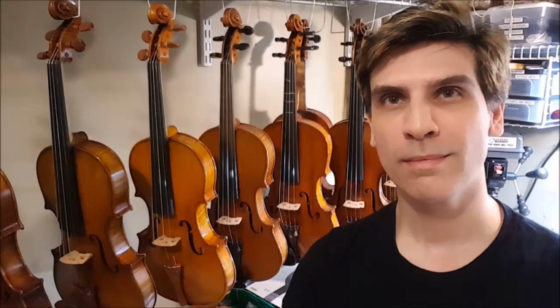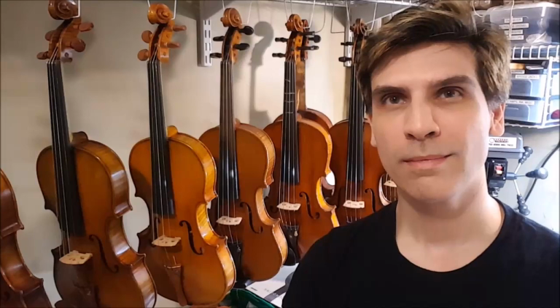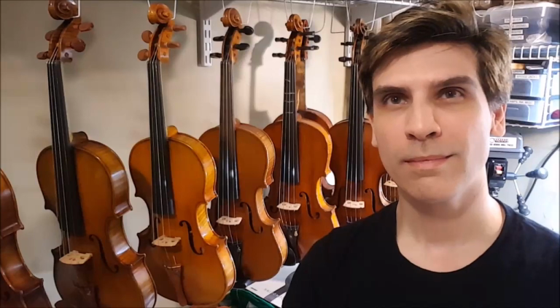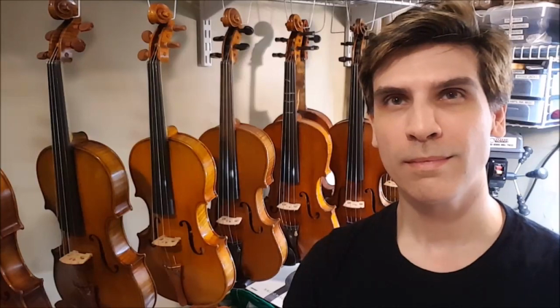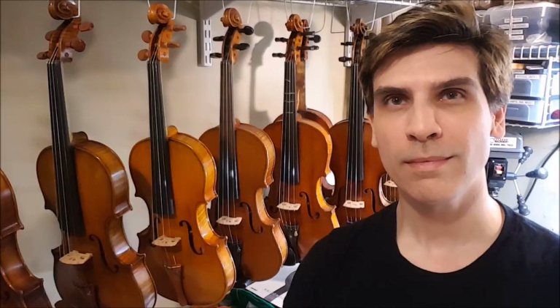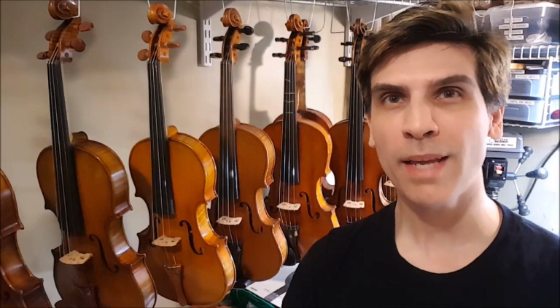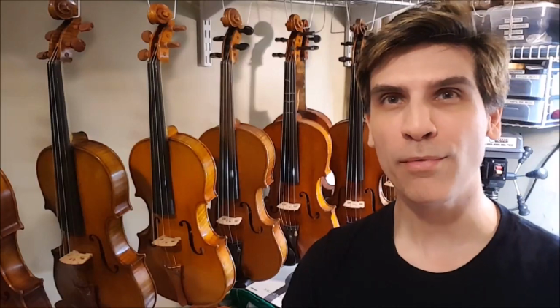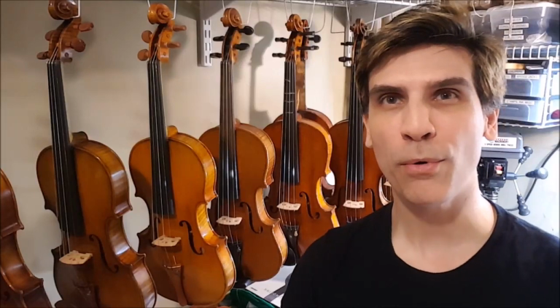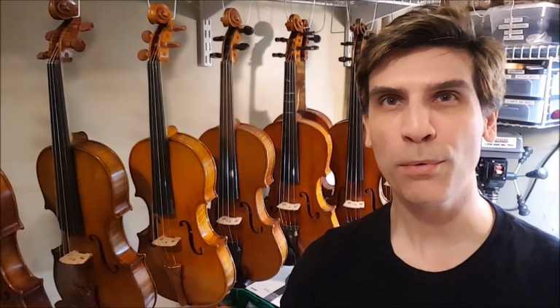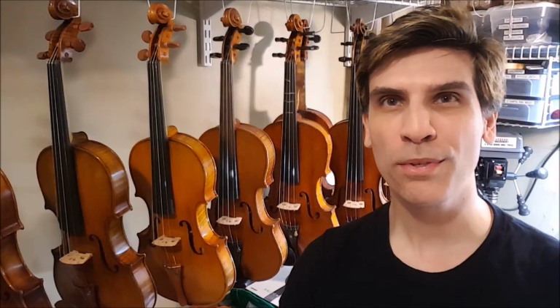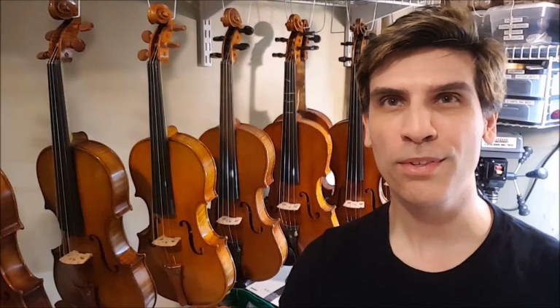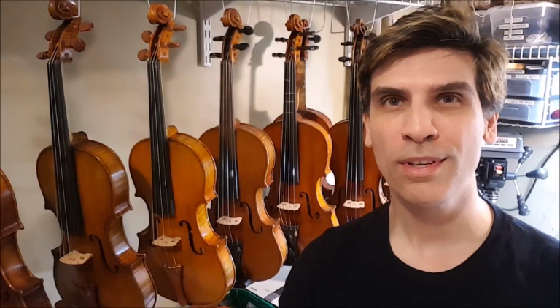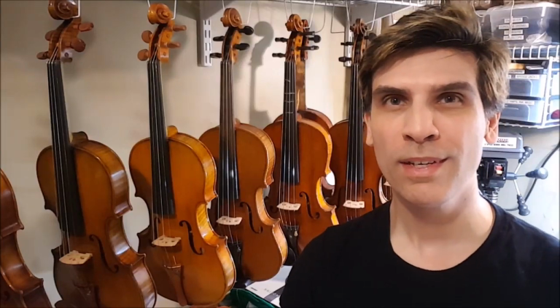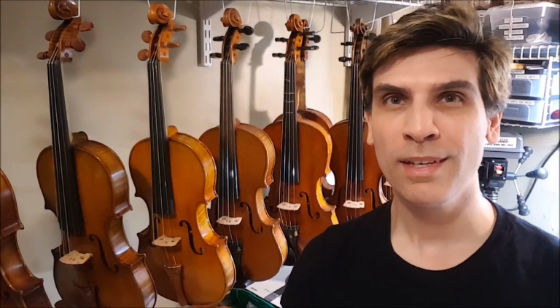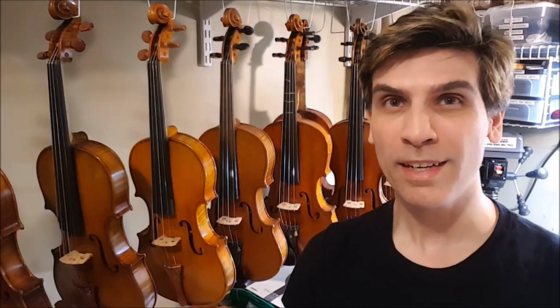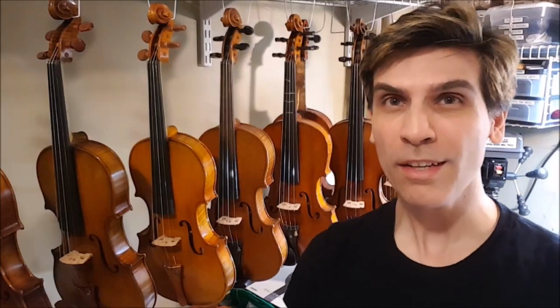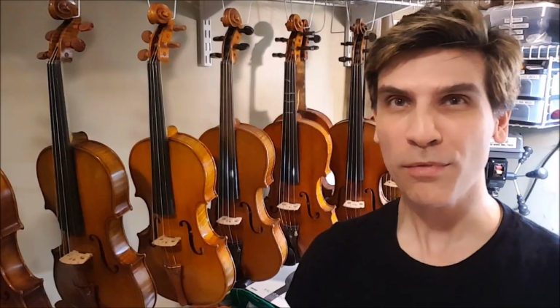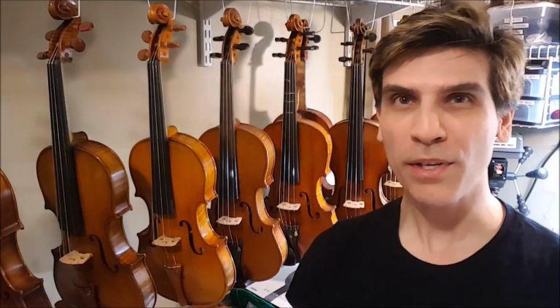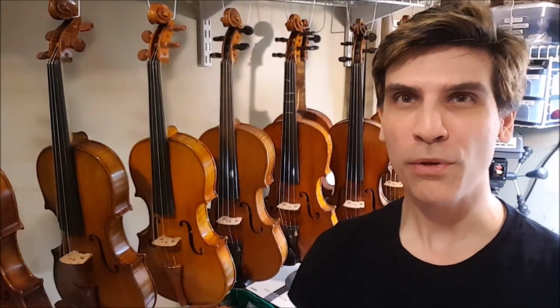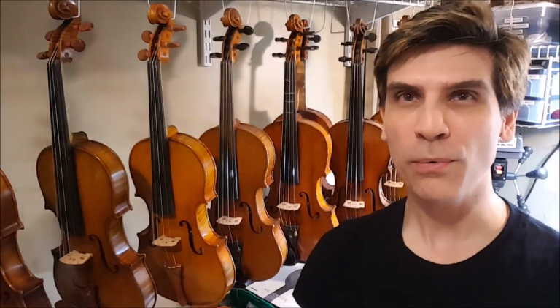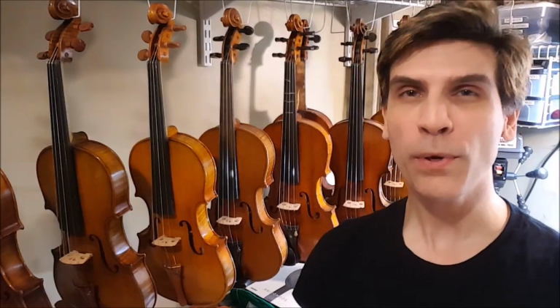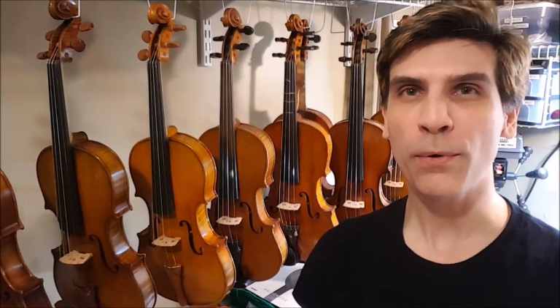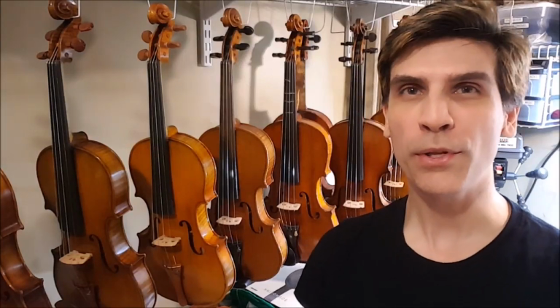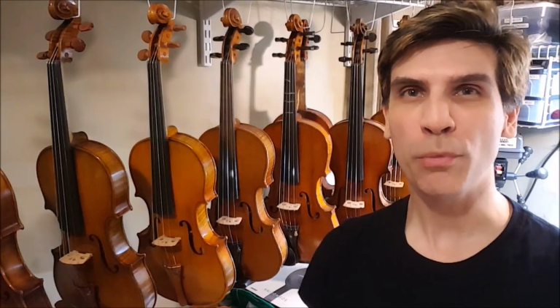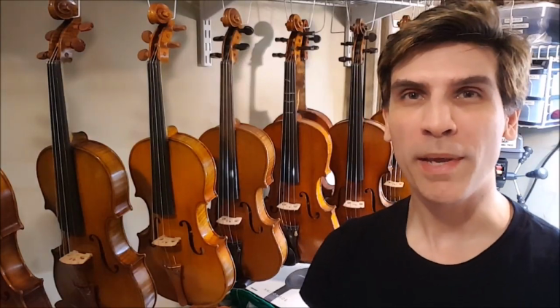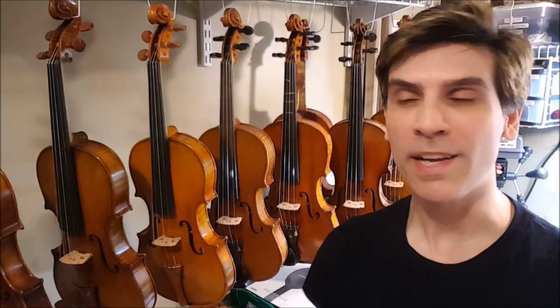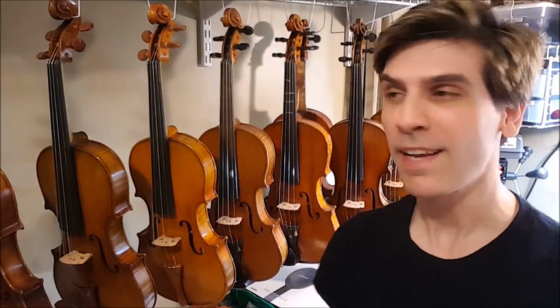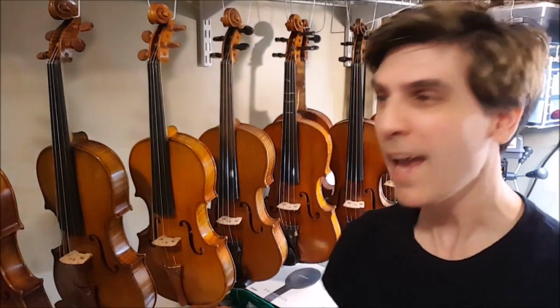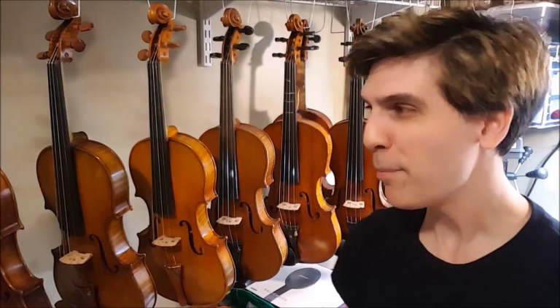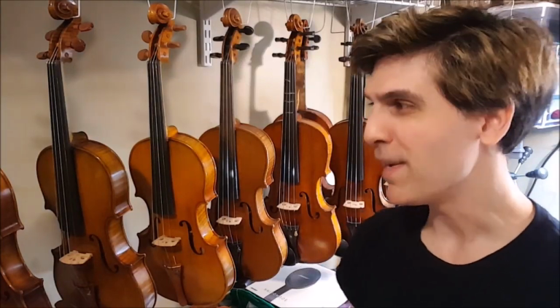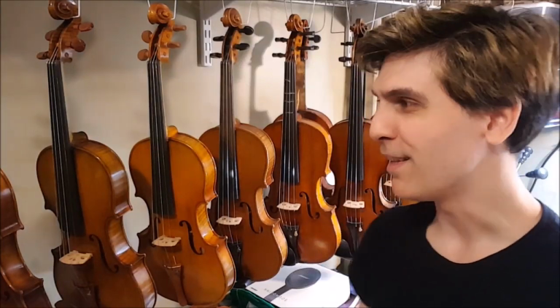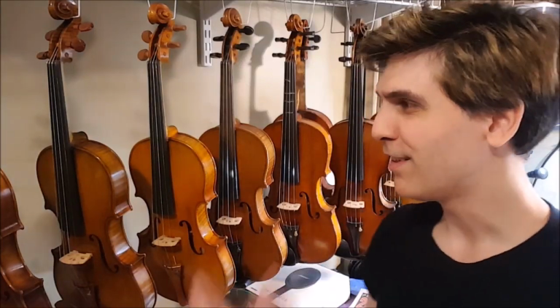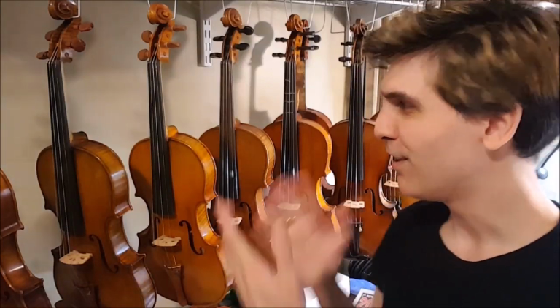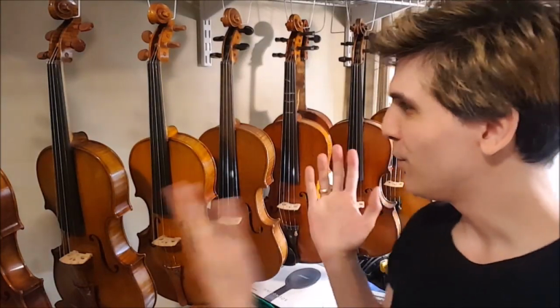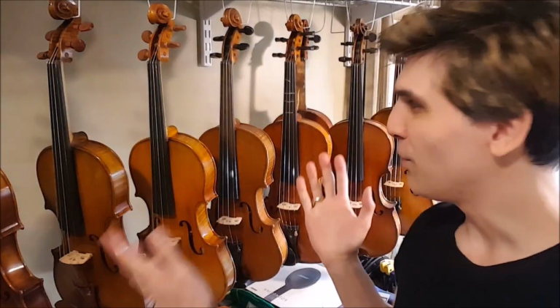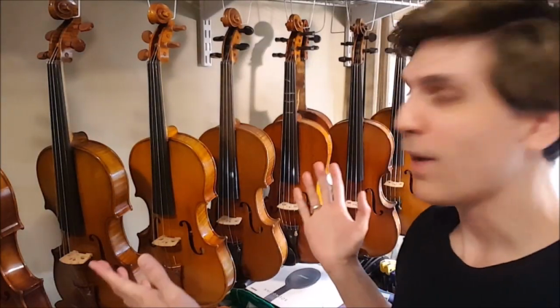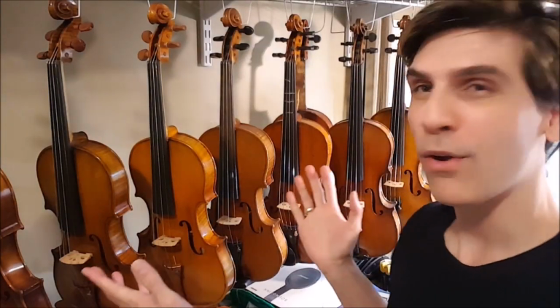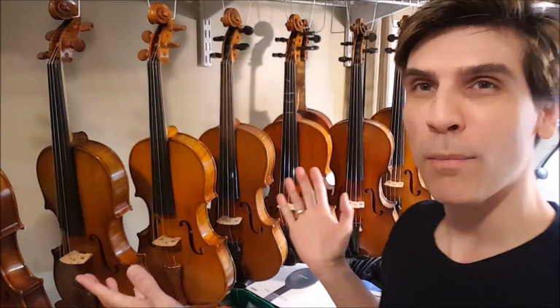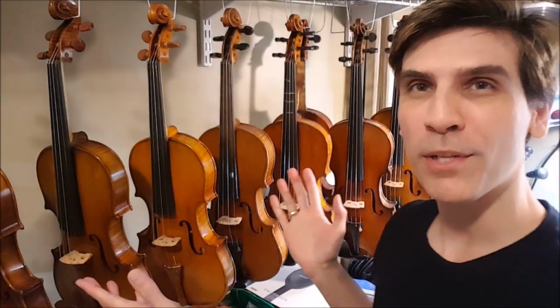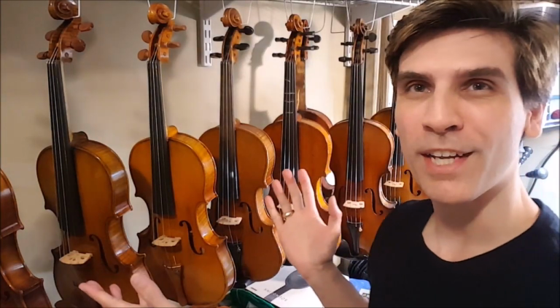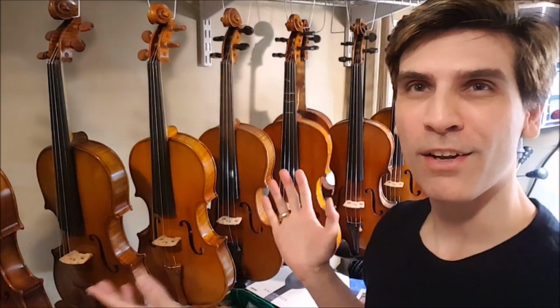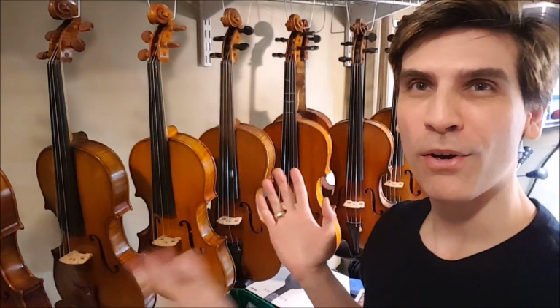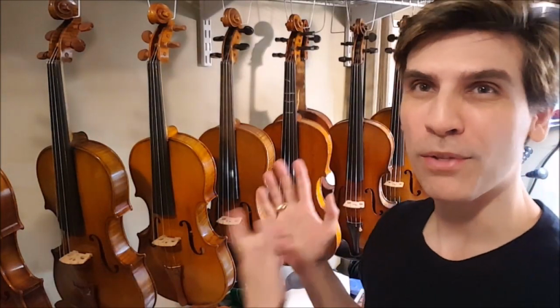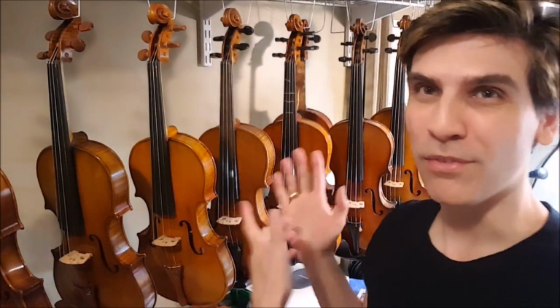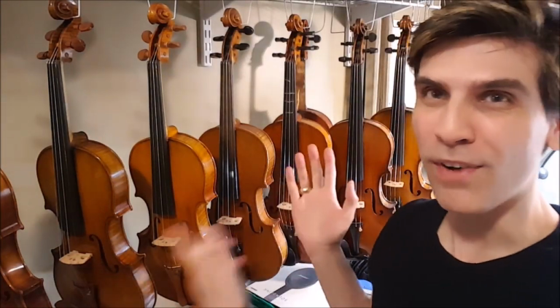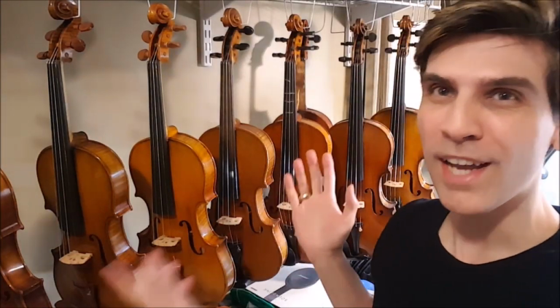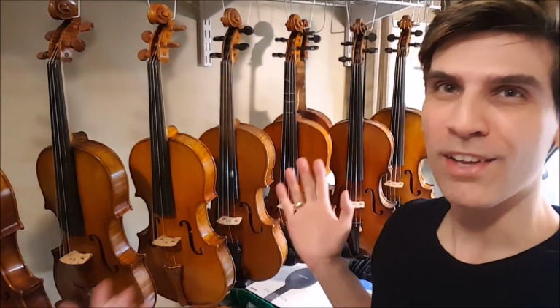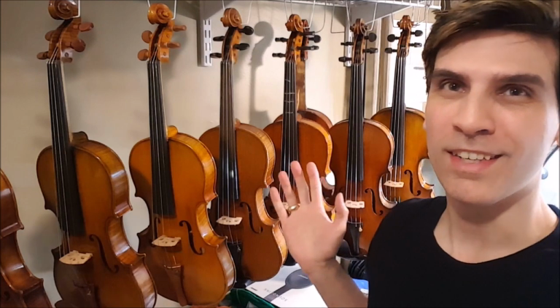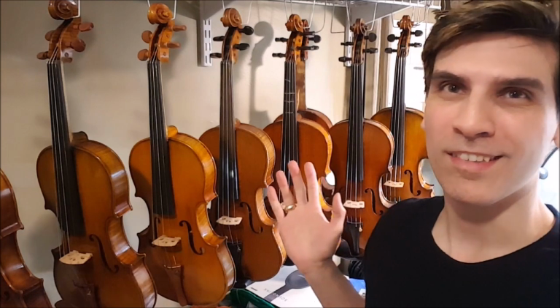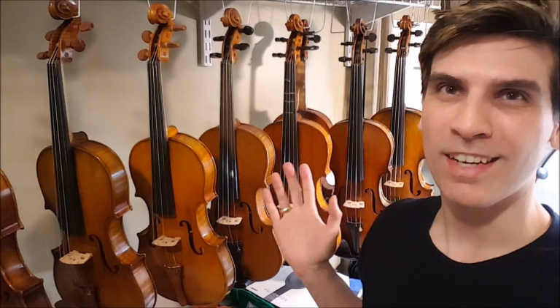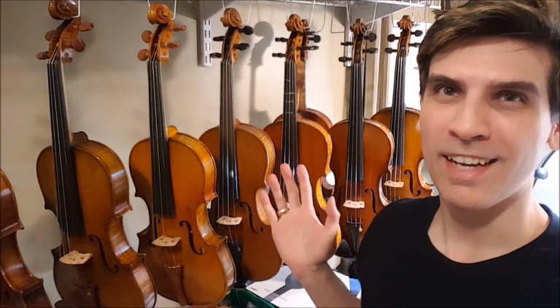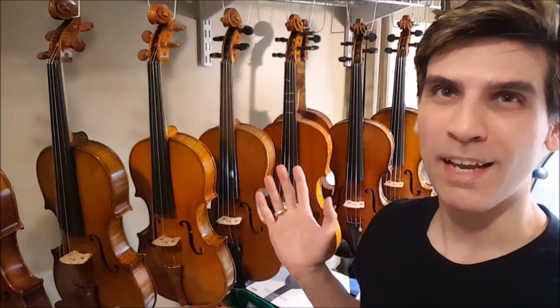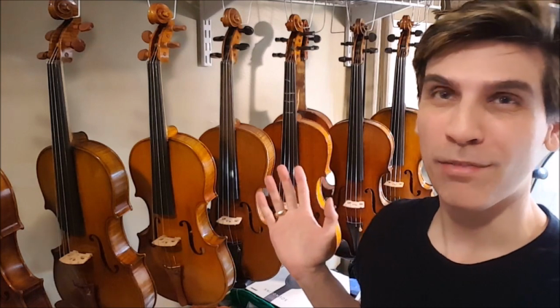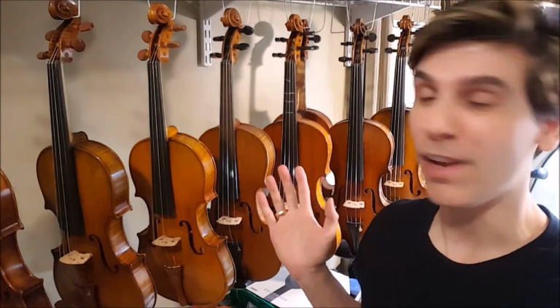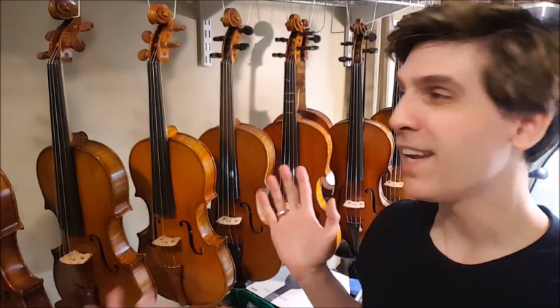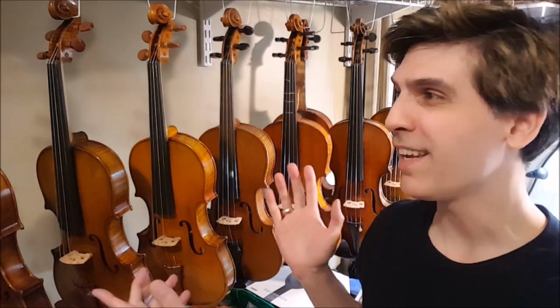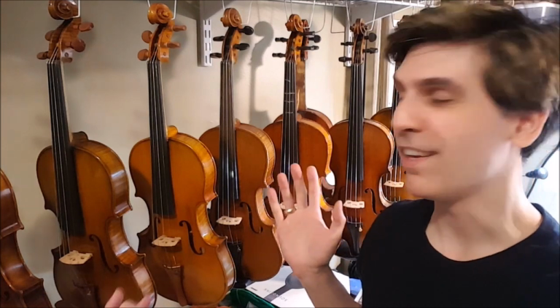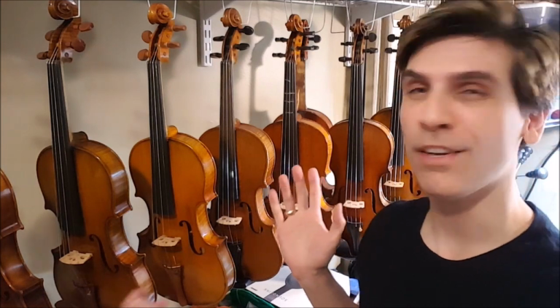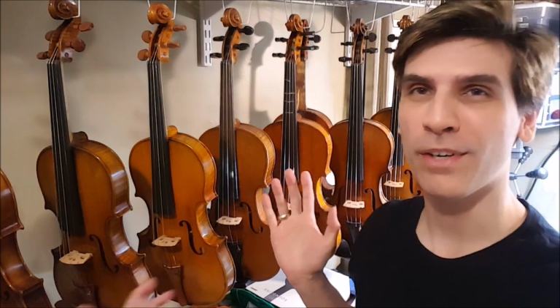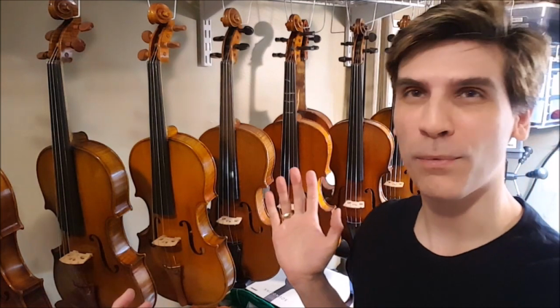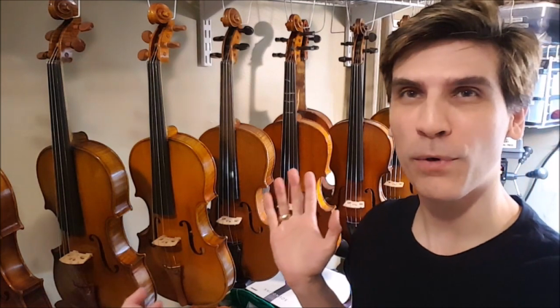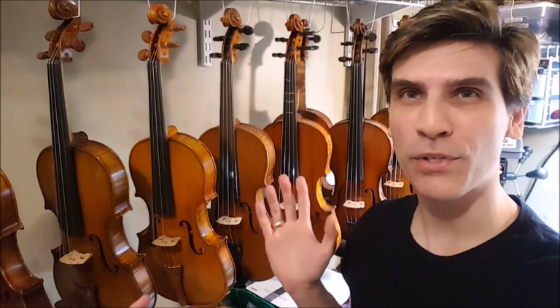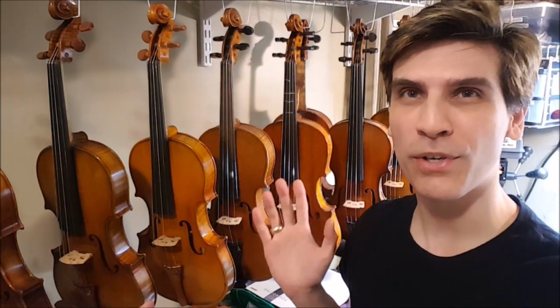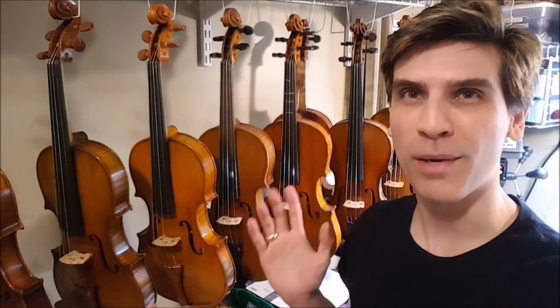Hey folks! In this video we're going to make a cabinet to accommodate all the violins that I have hanging here in the workshop.